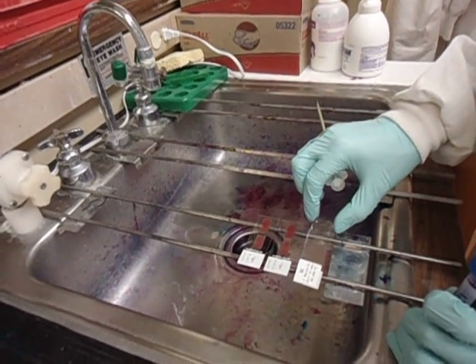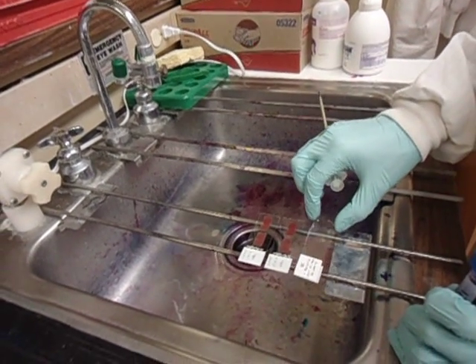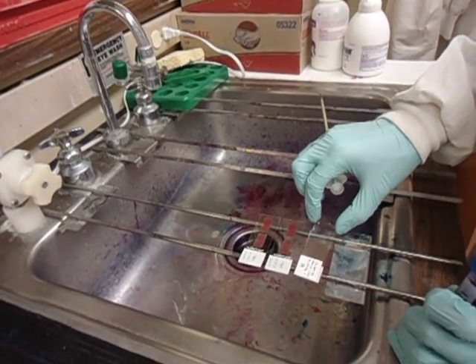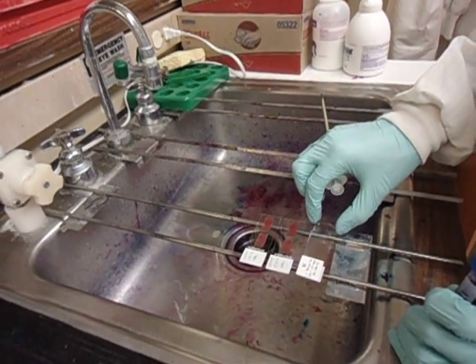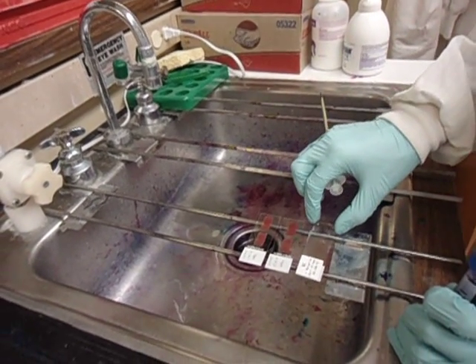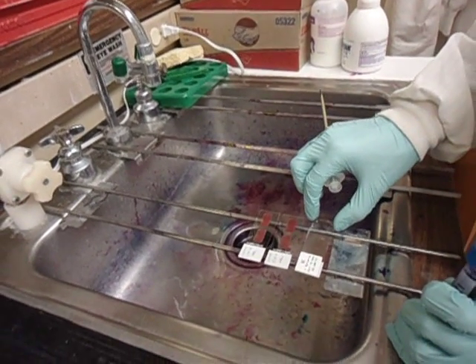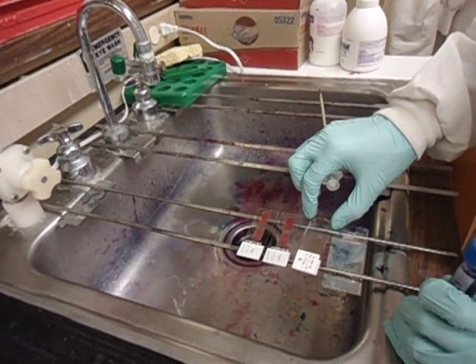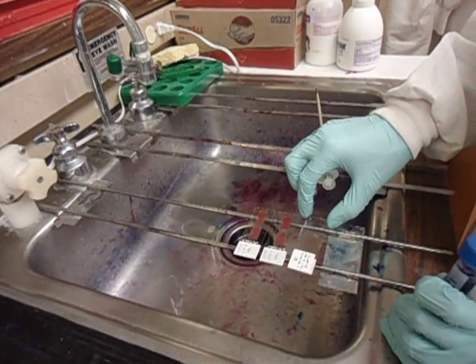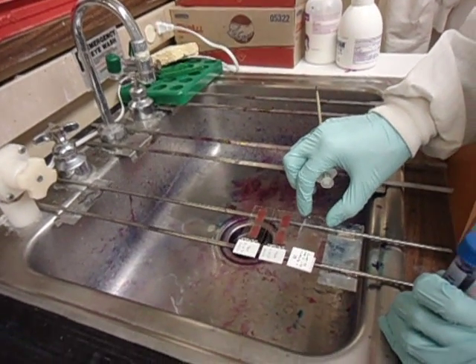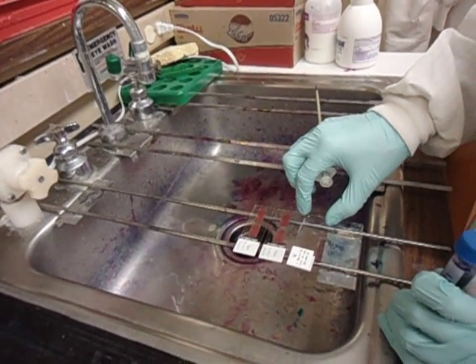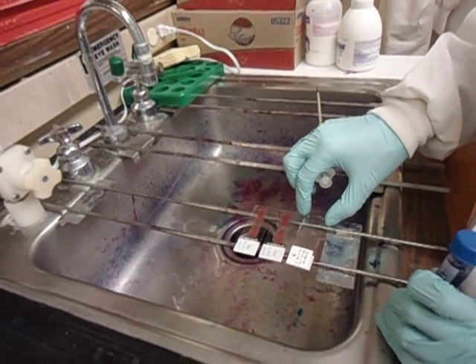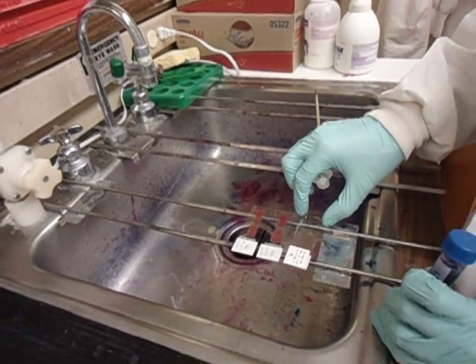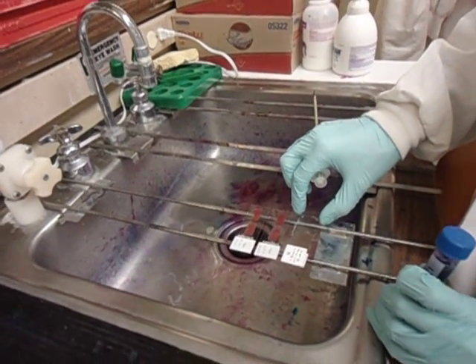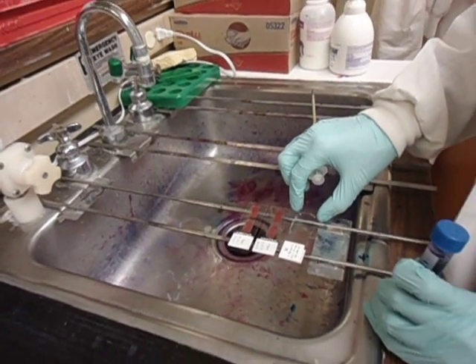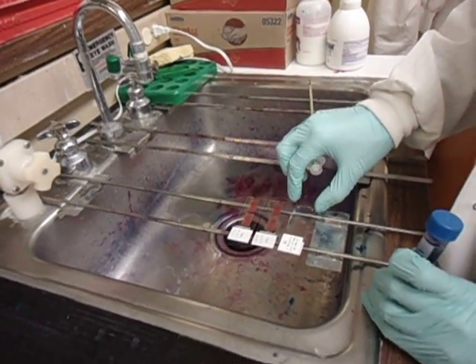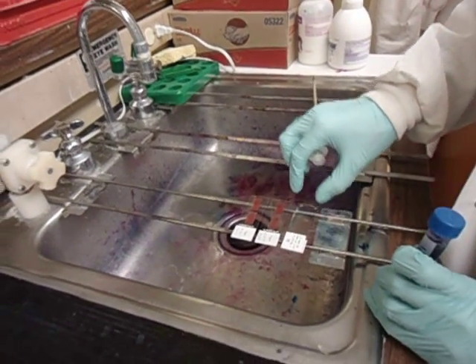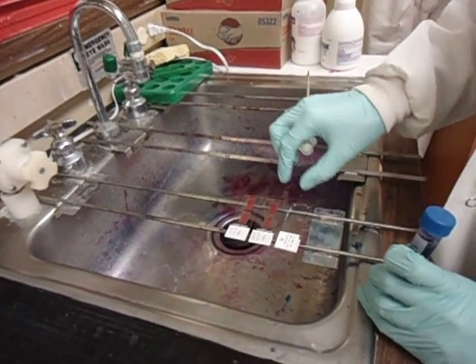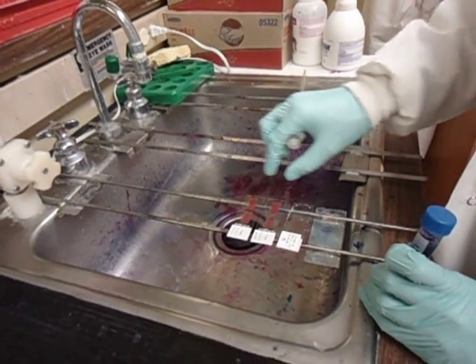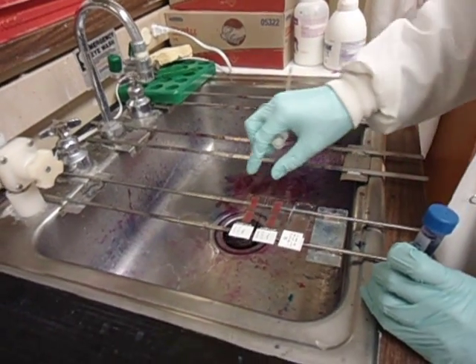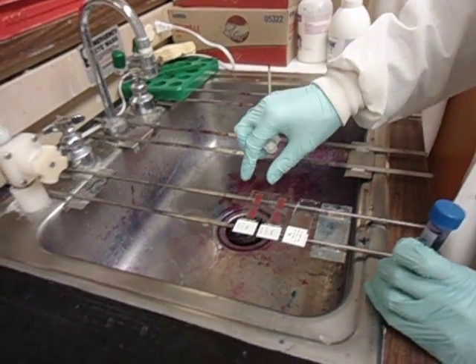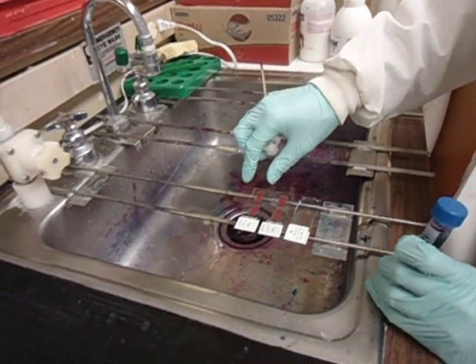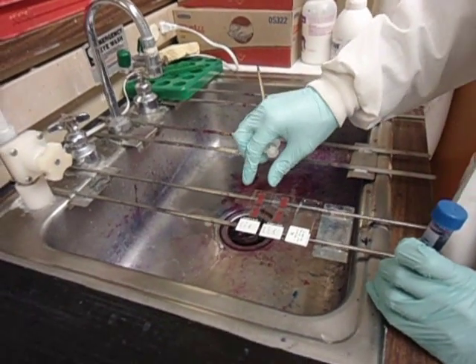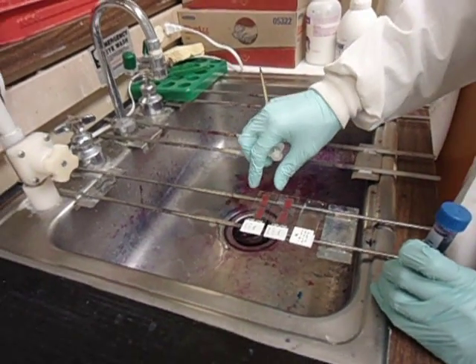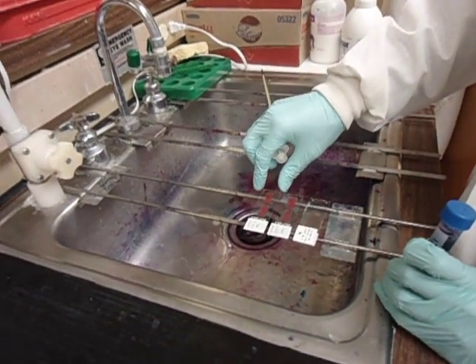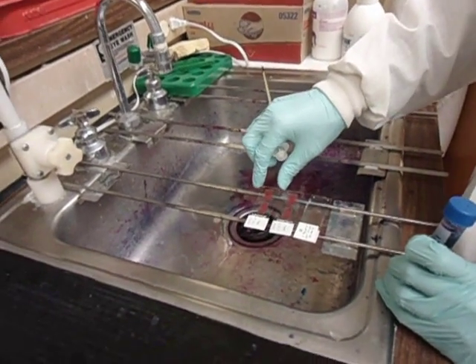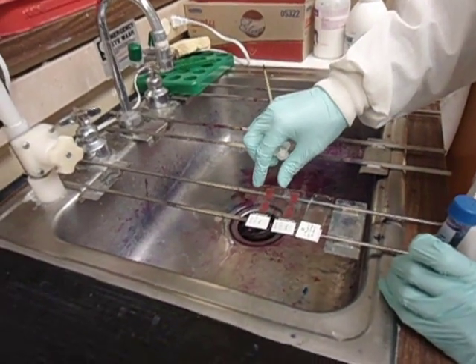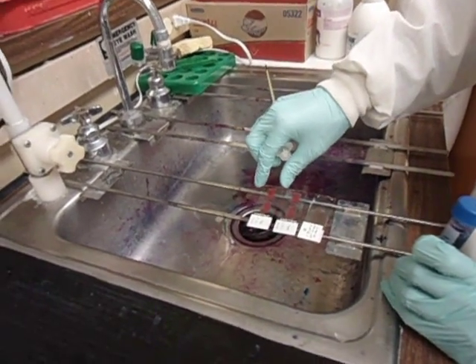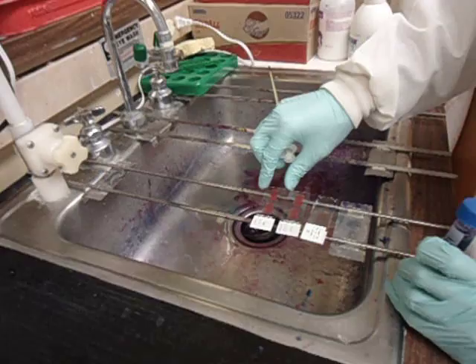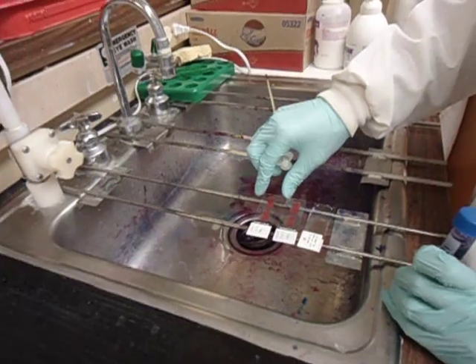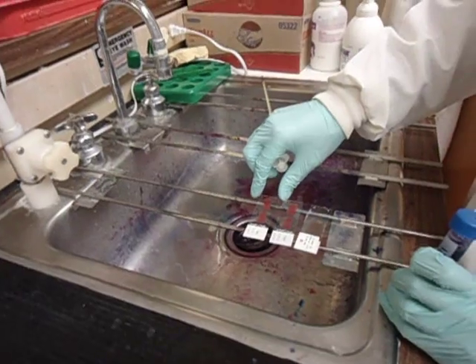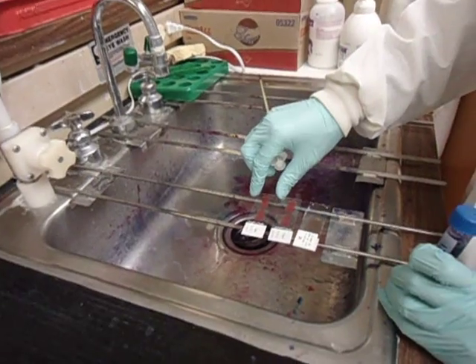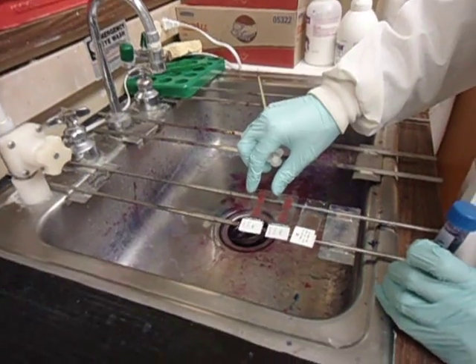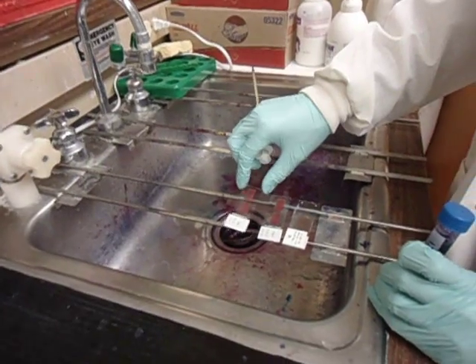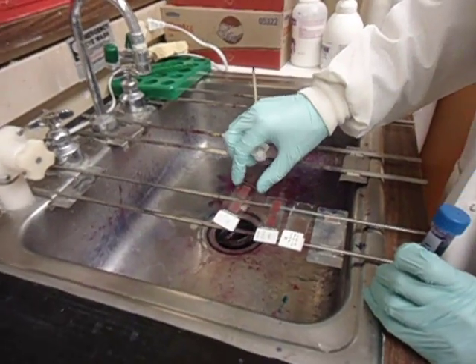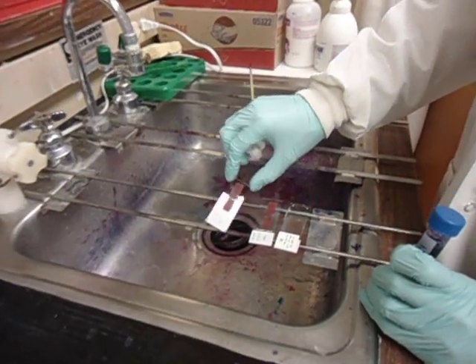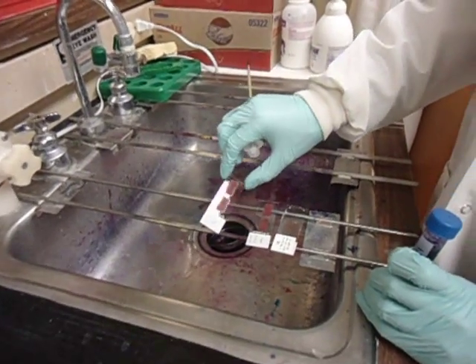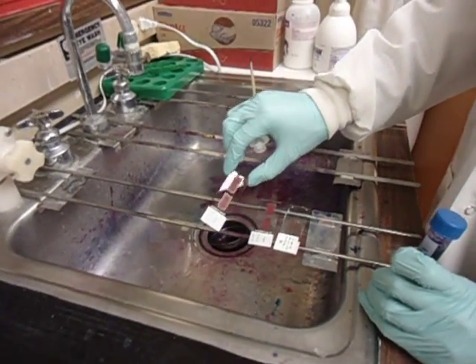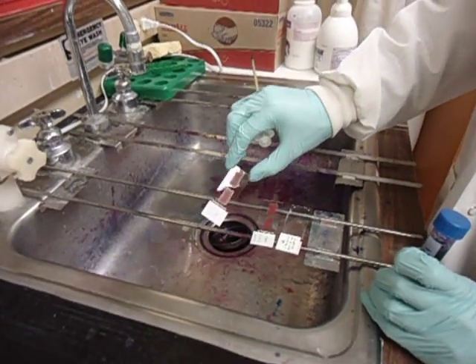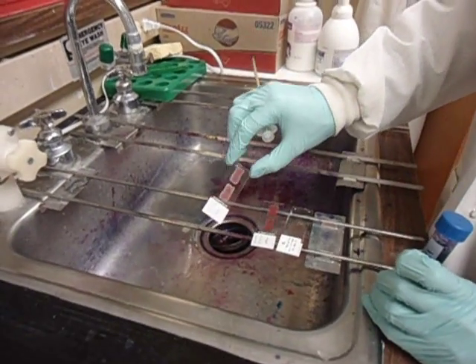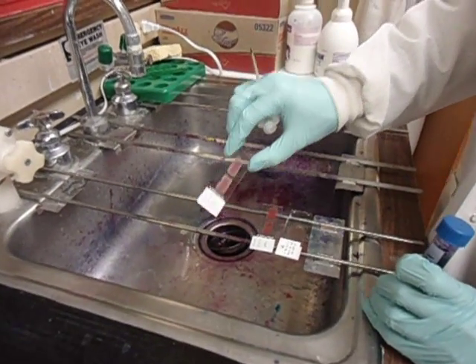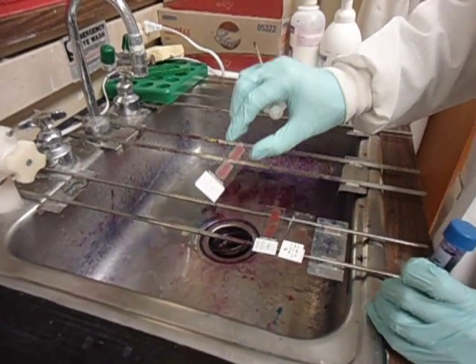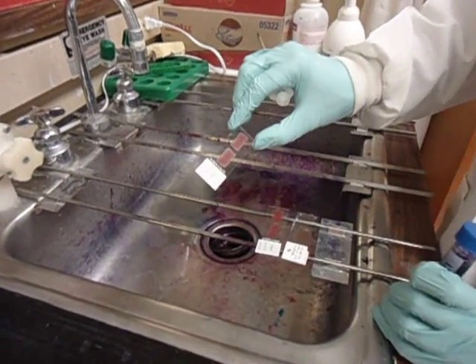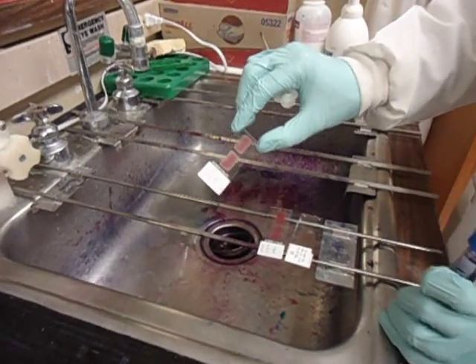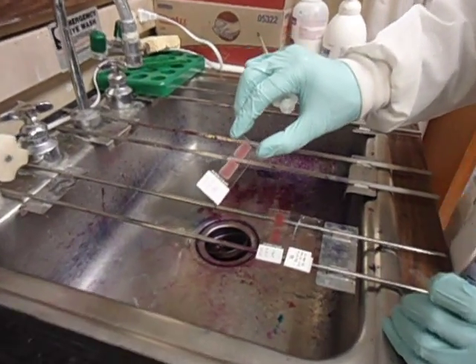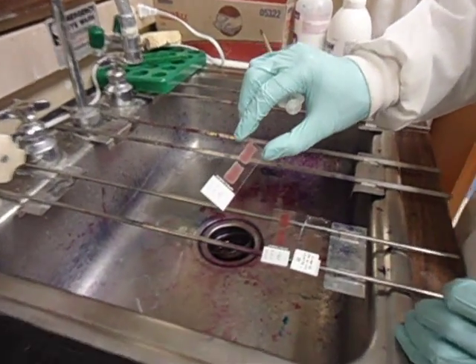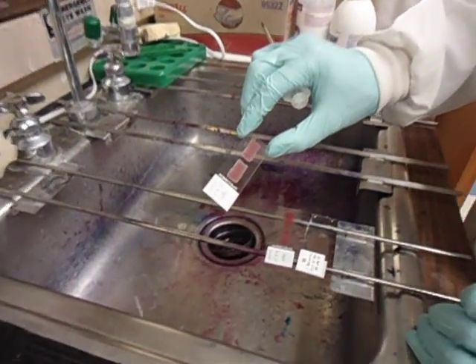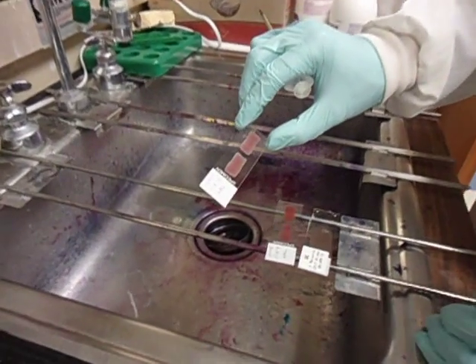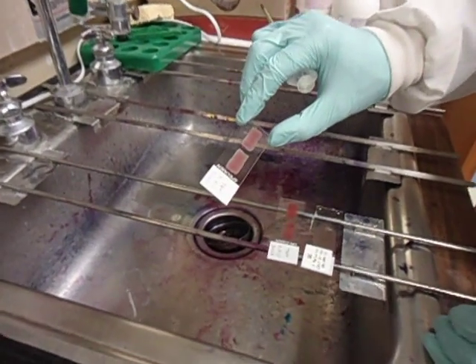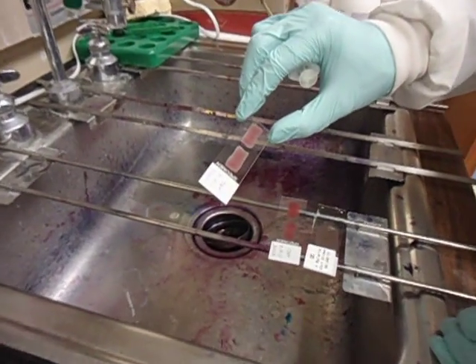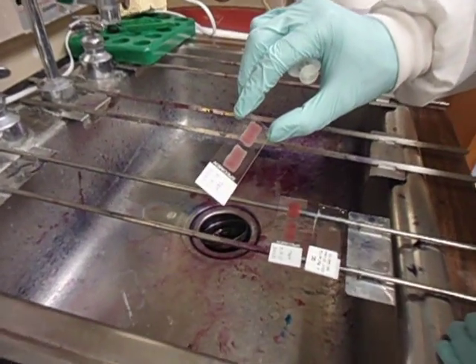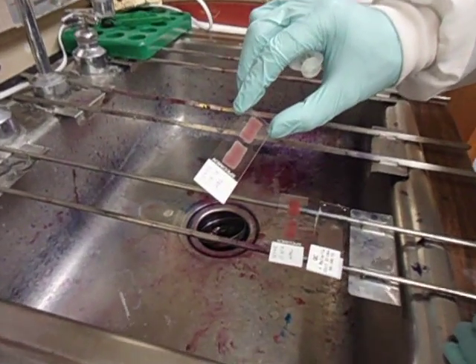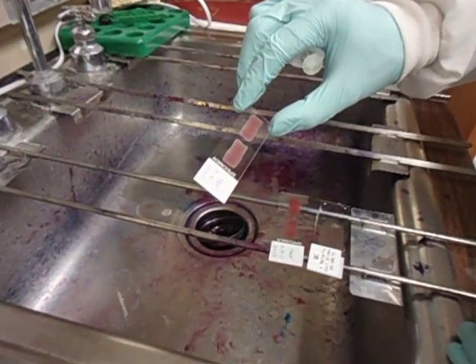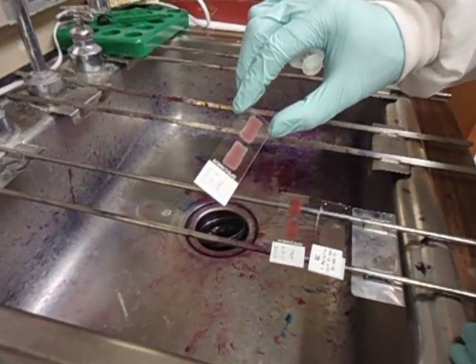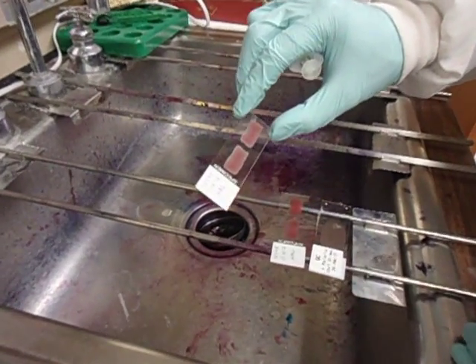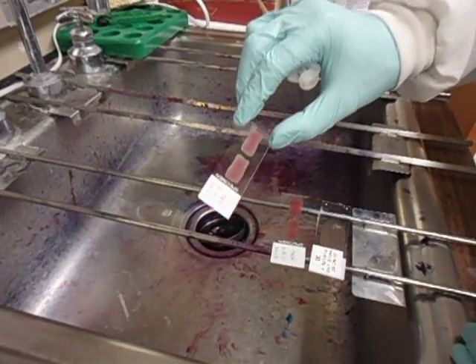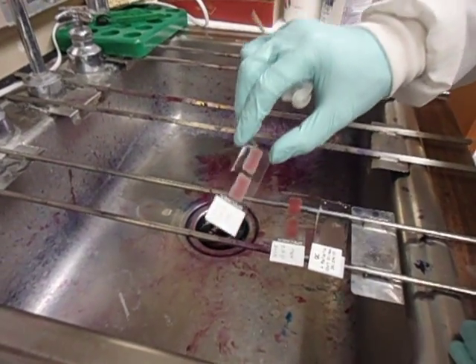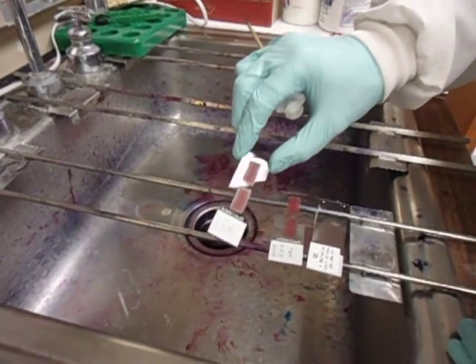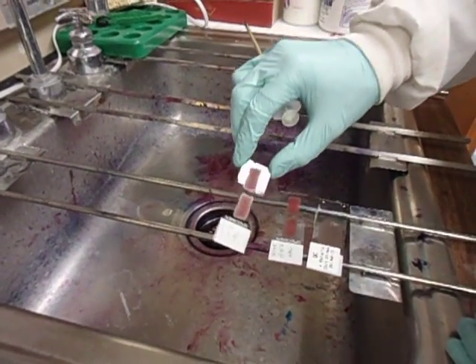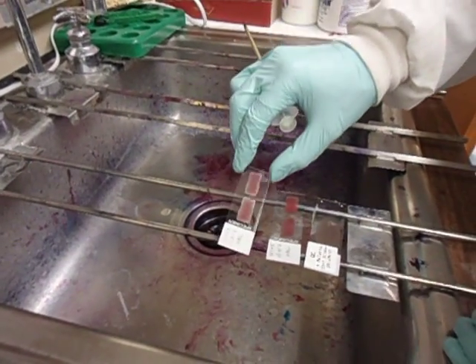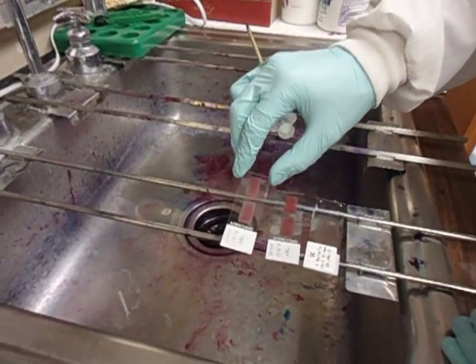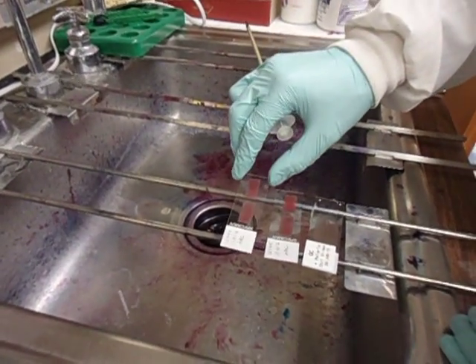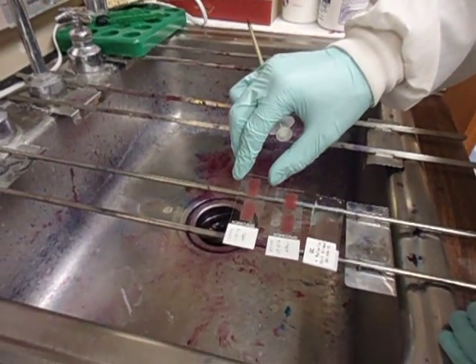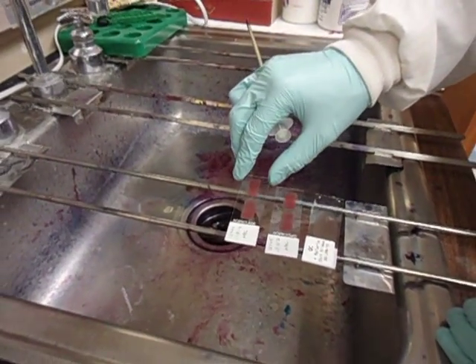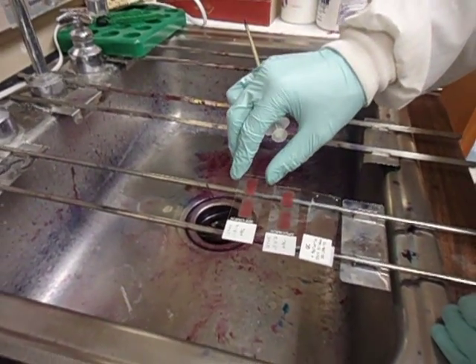We'll be staining at the same time. Here are the slides that we made before — they've already been dried for 15 minutes.